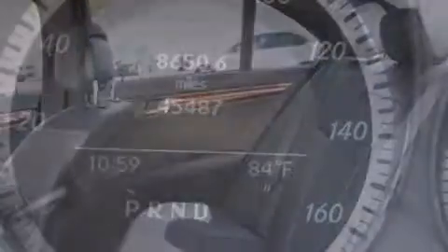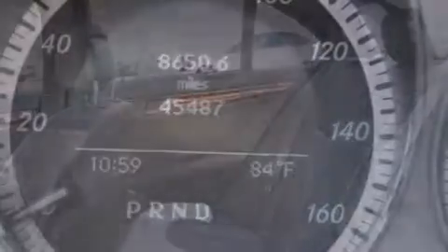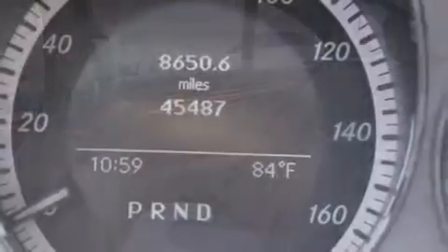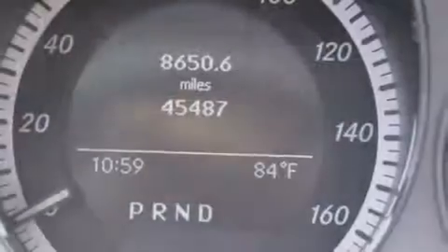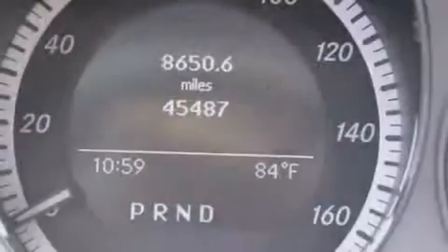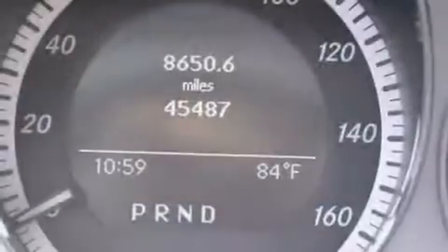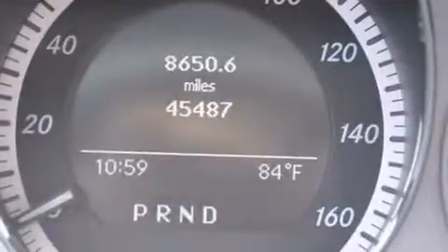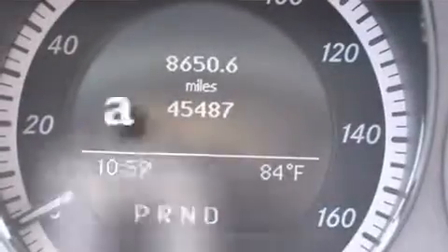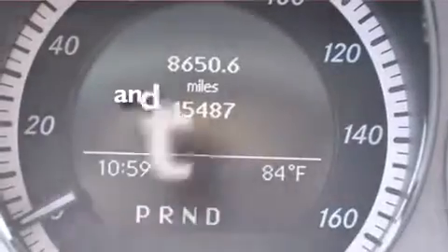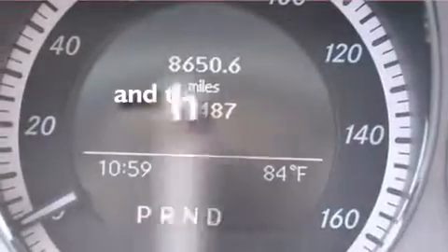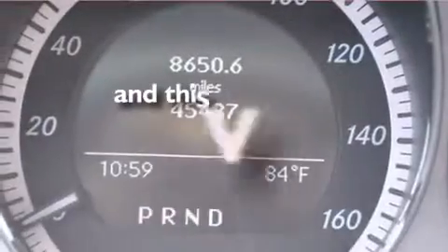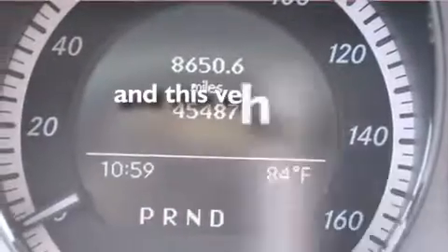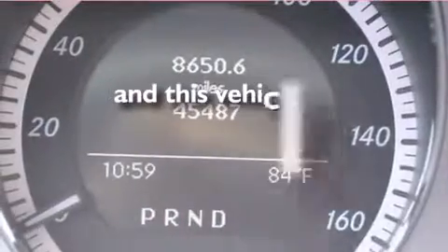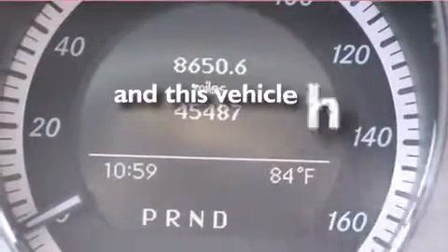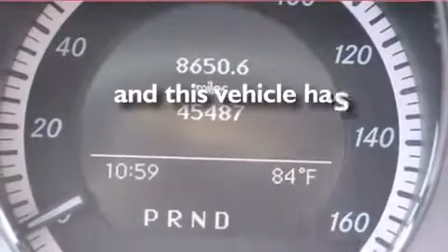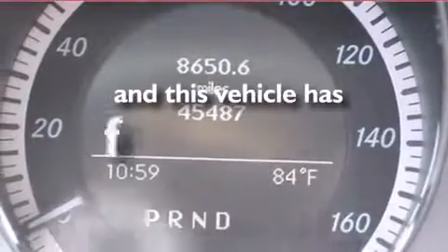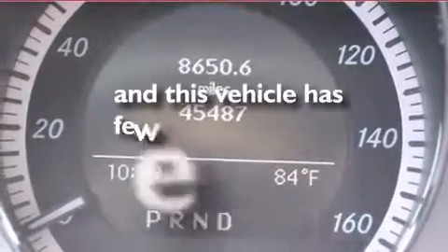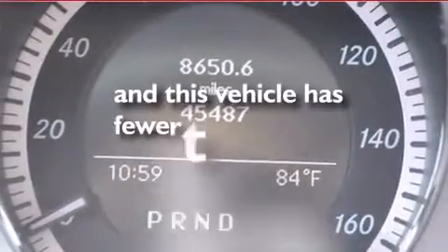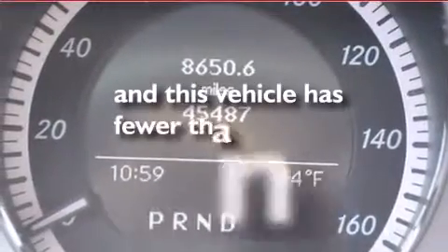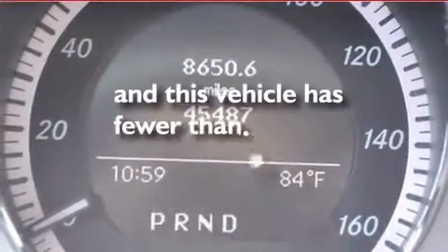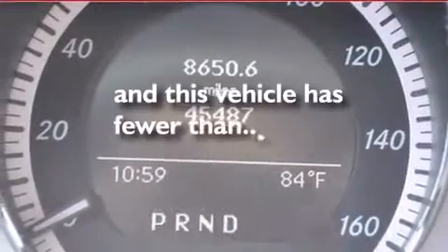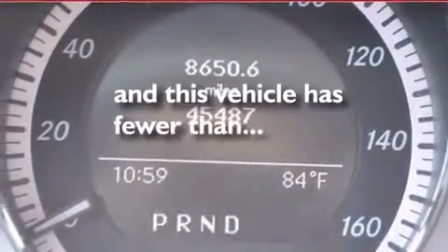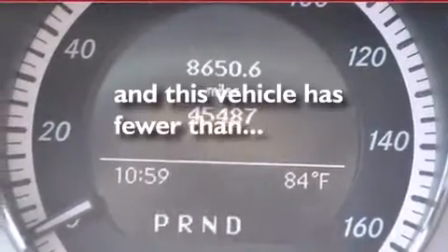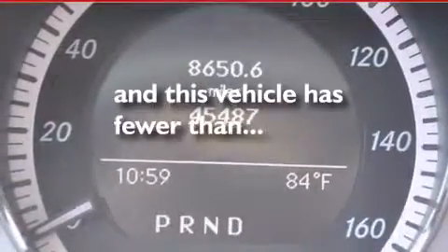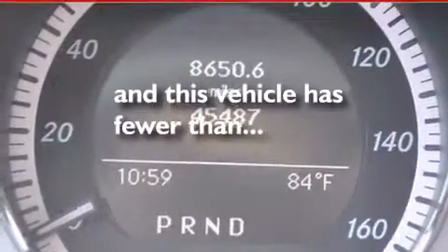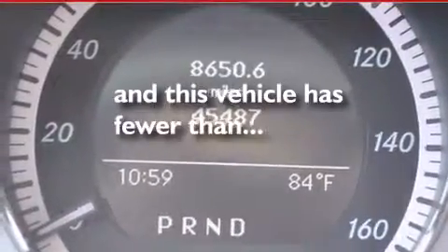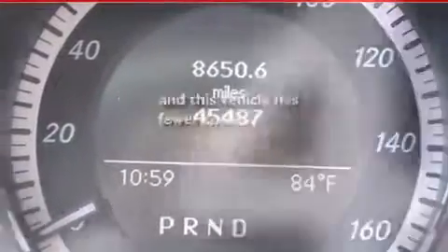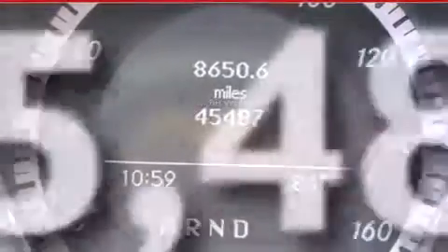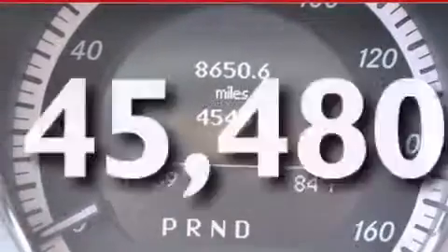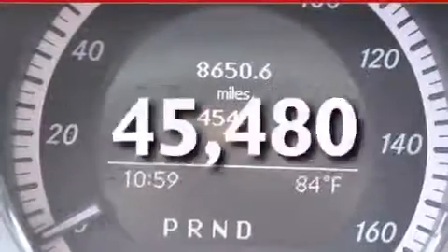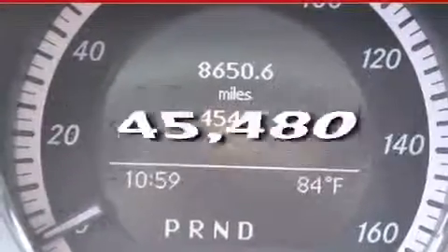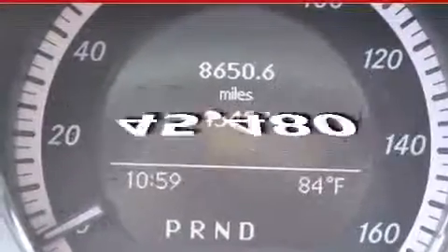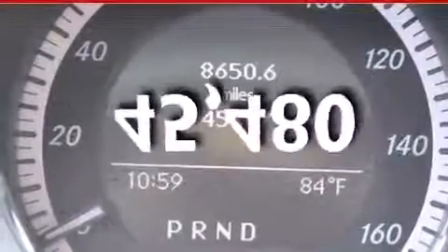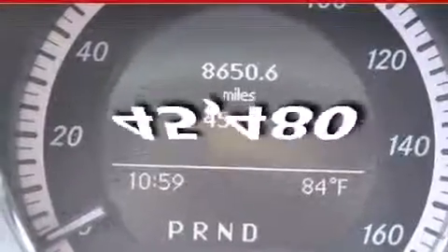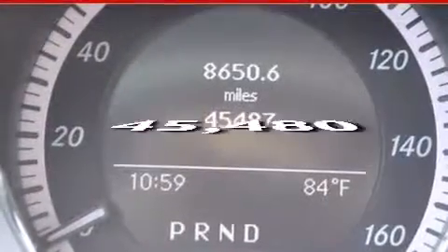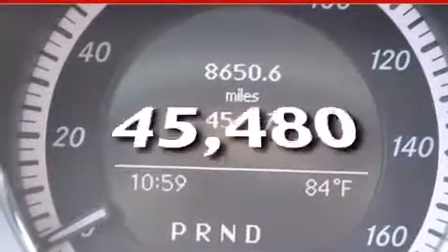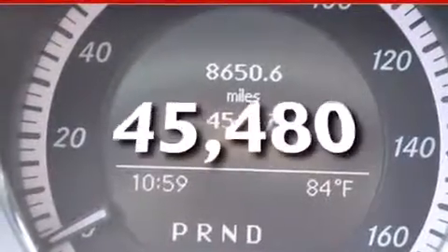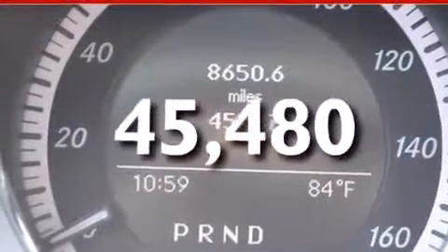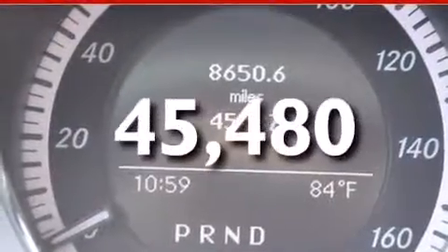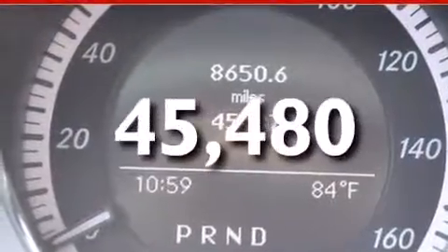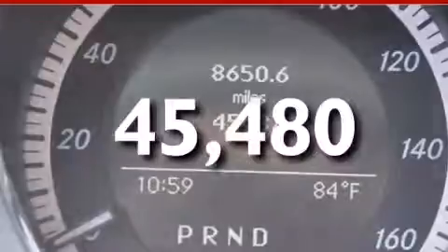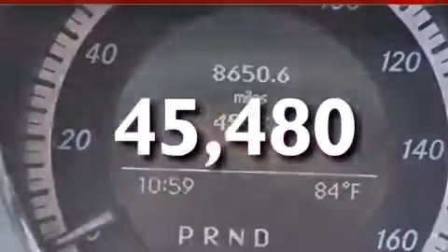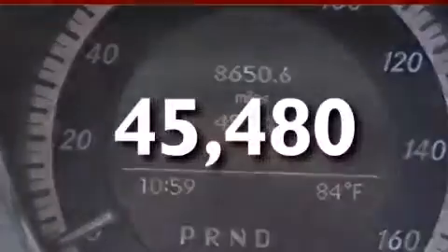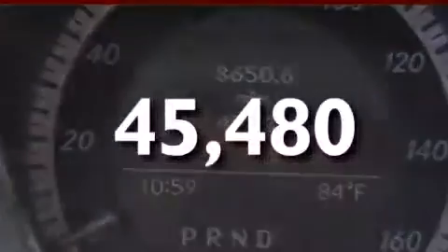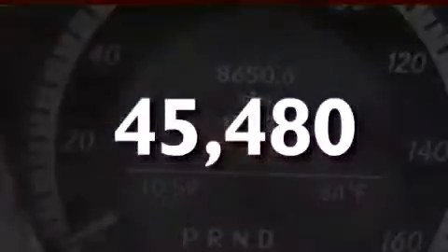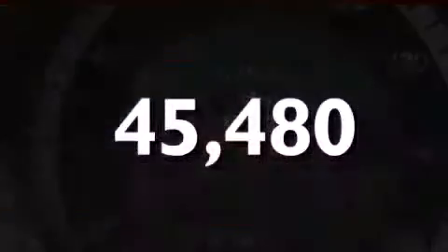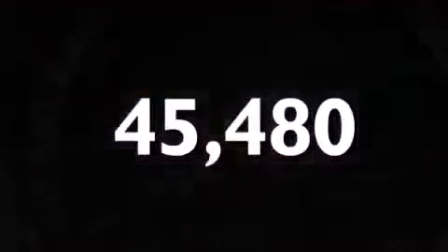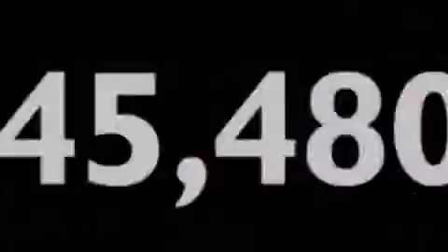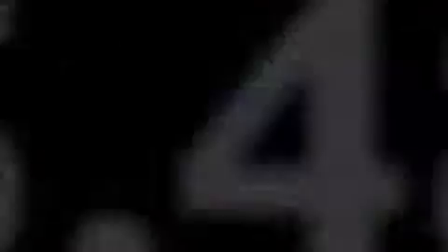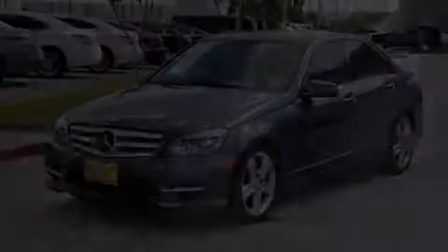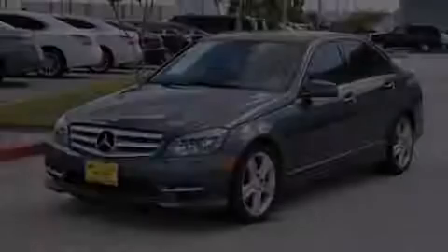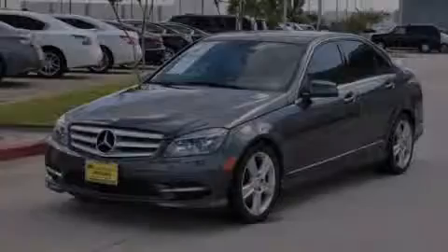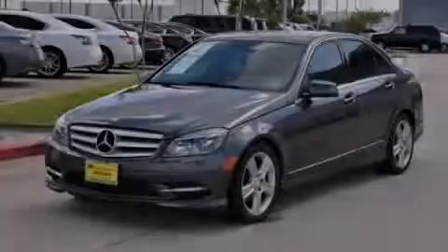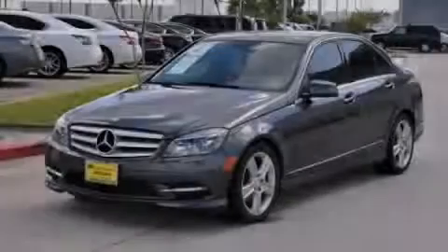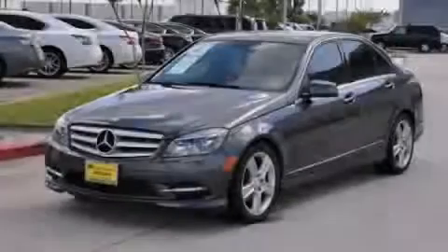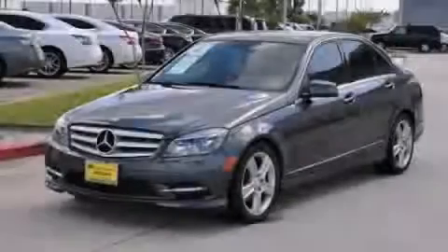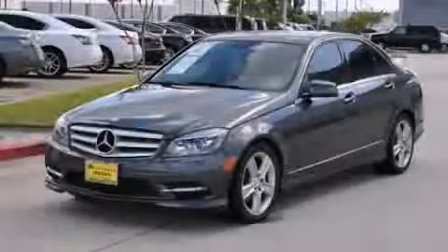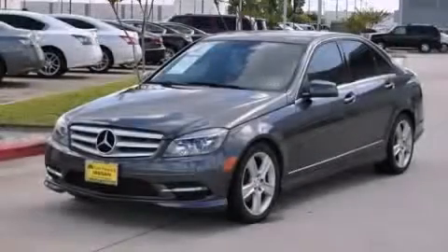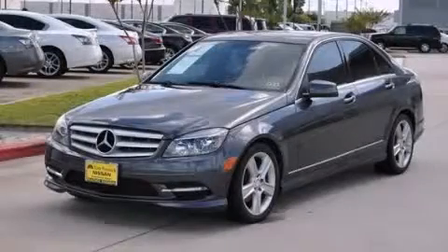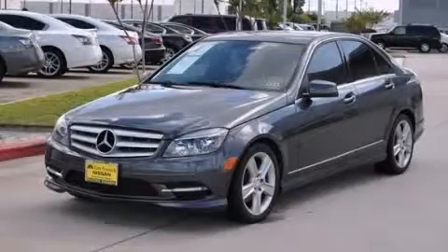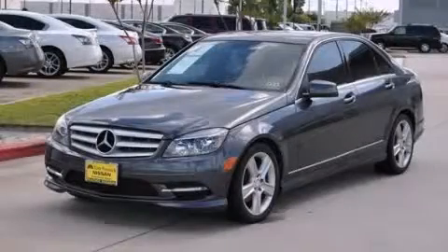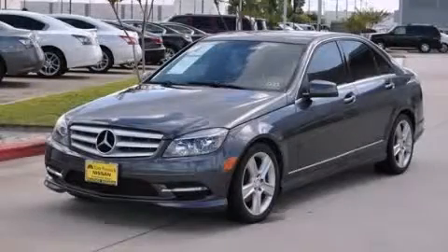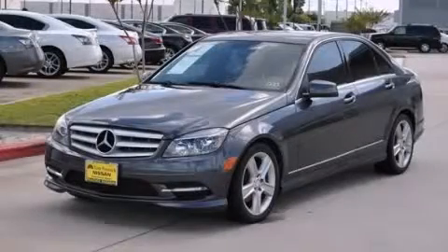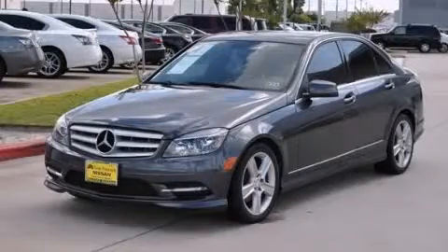This vehicle has fewer than 46,000 miles on the odometer. Call or visit us right now and arrange your test drive today.